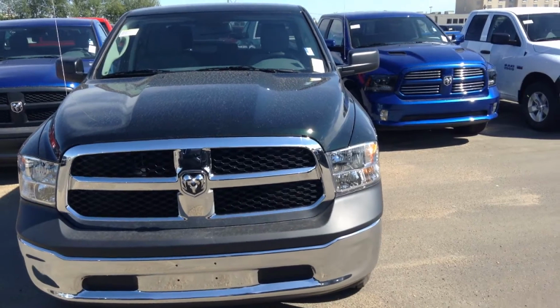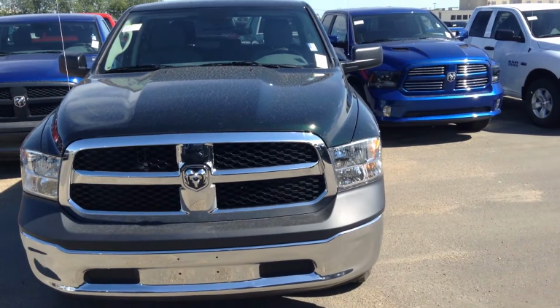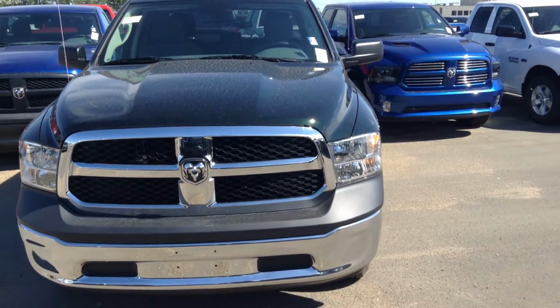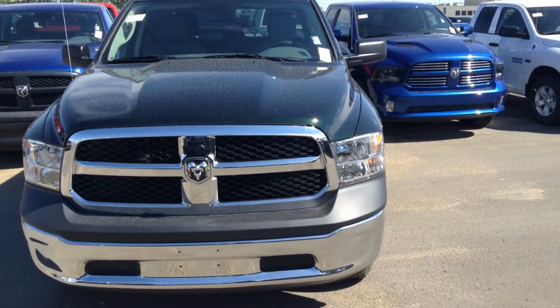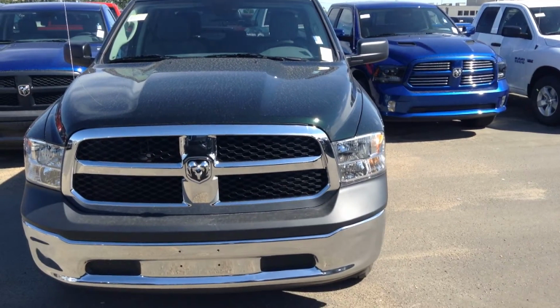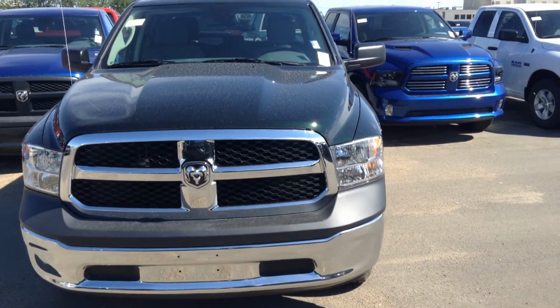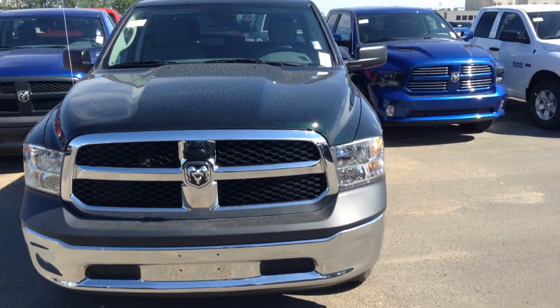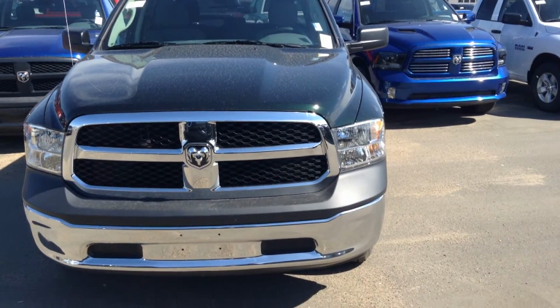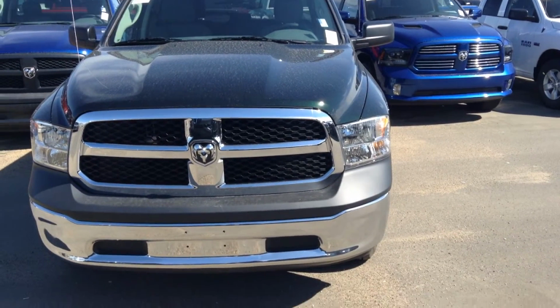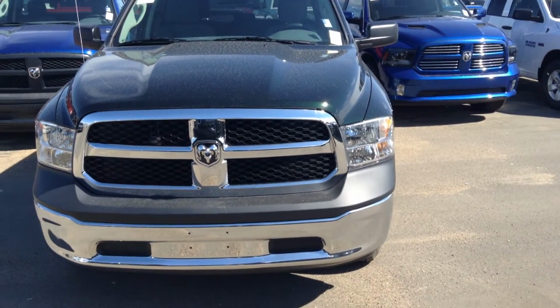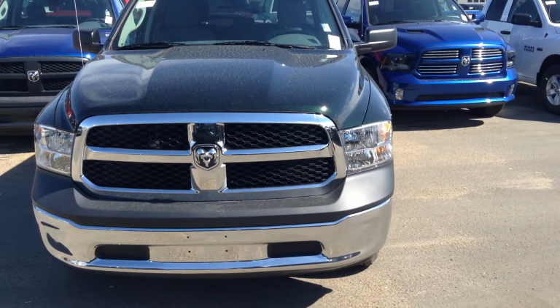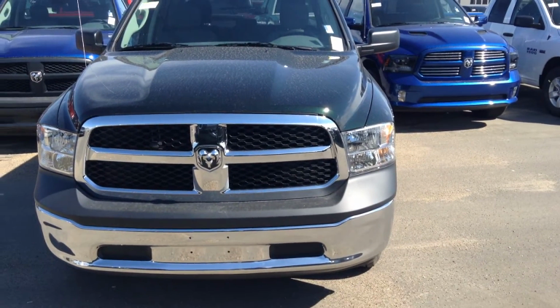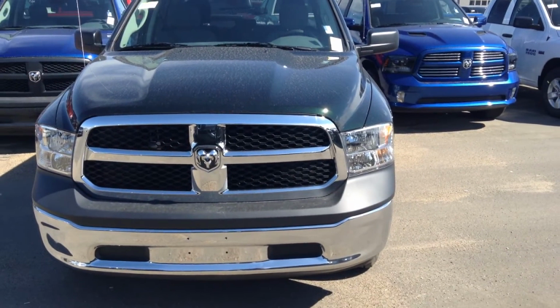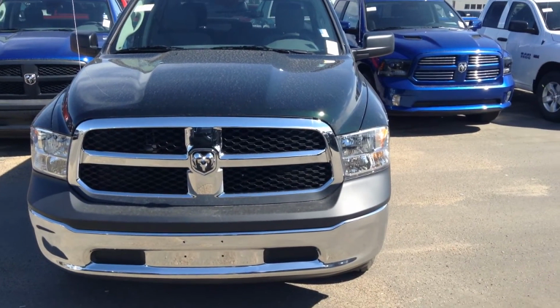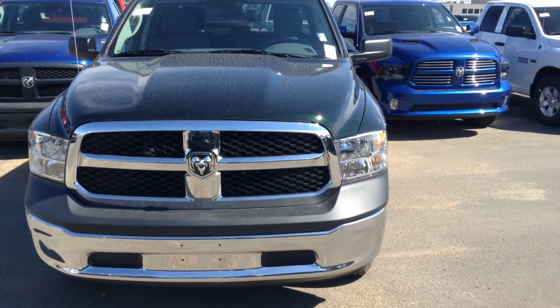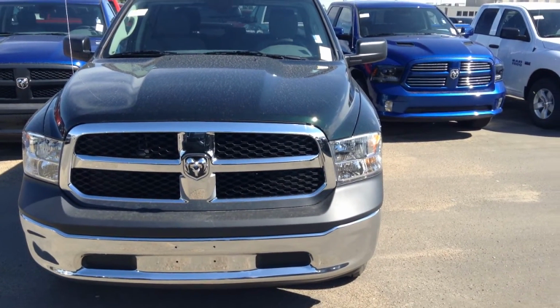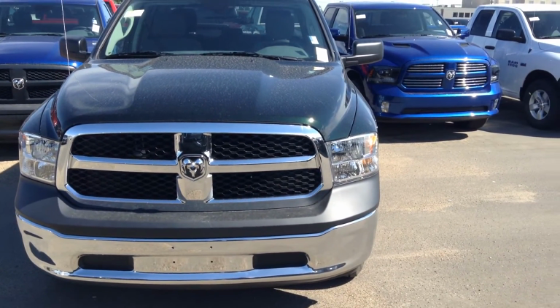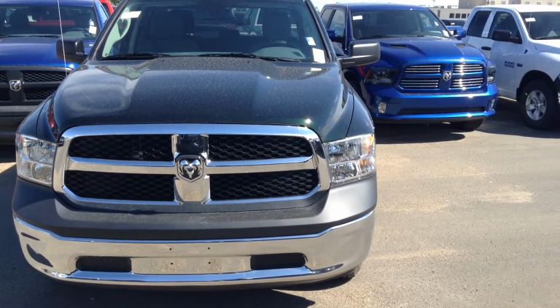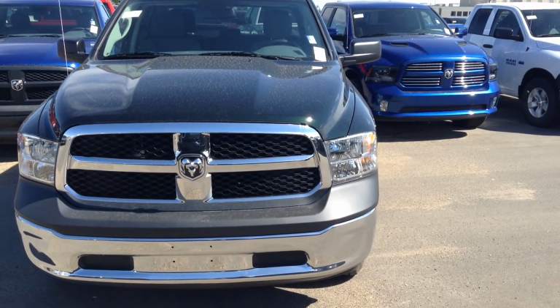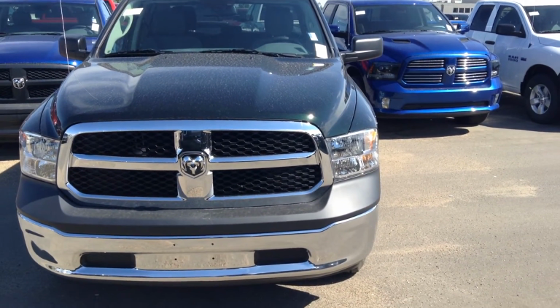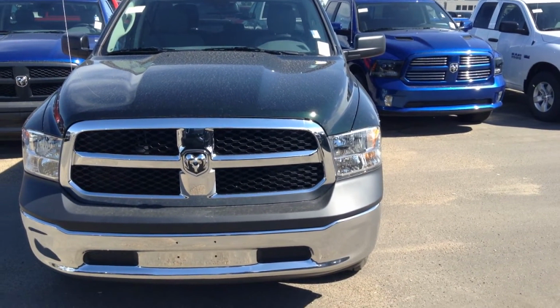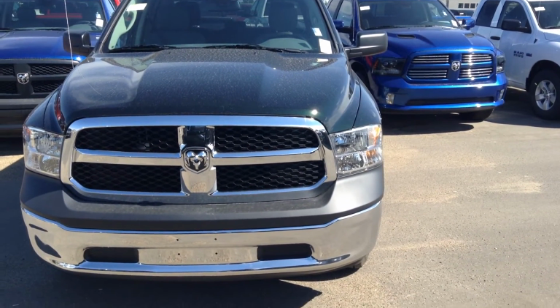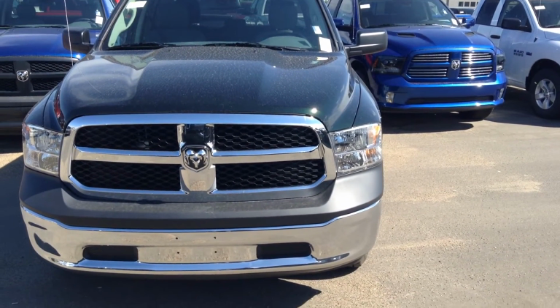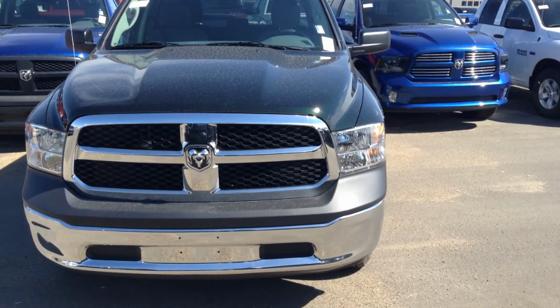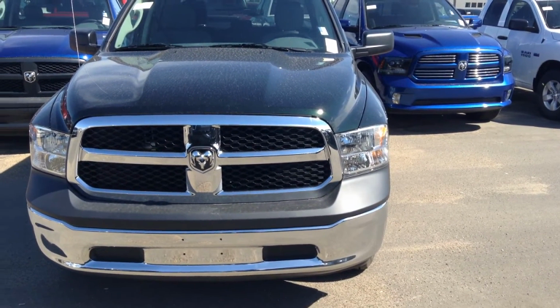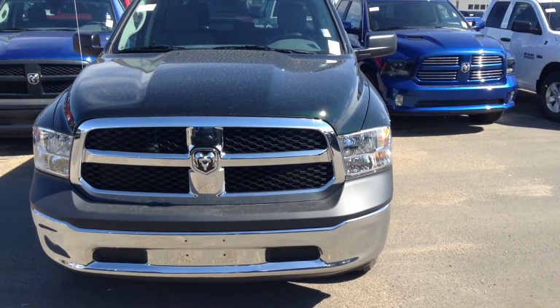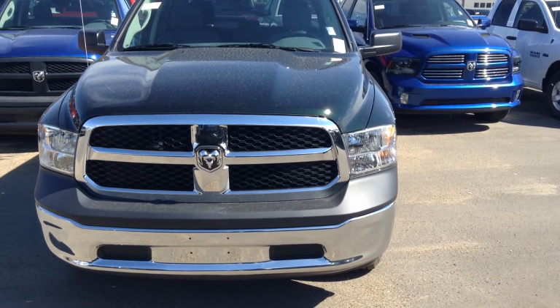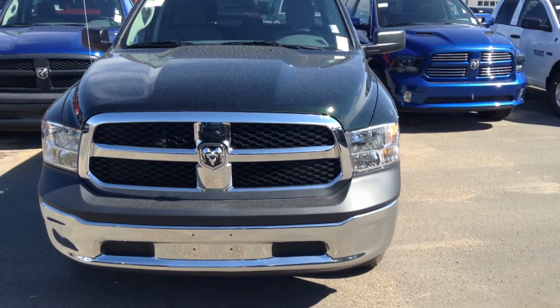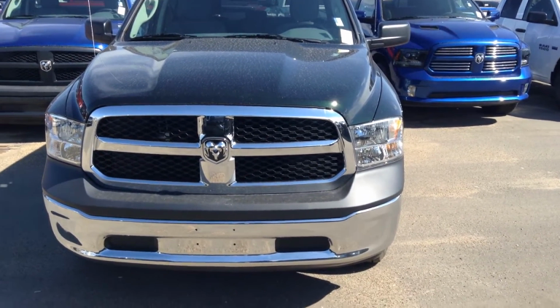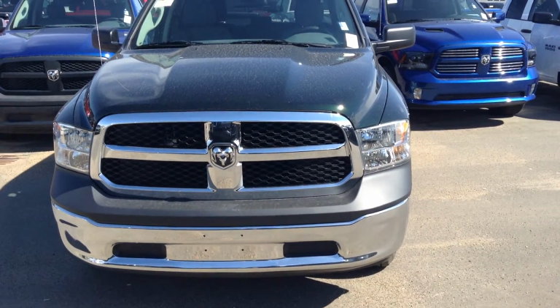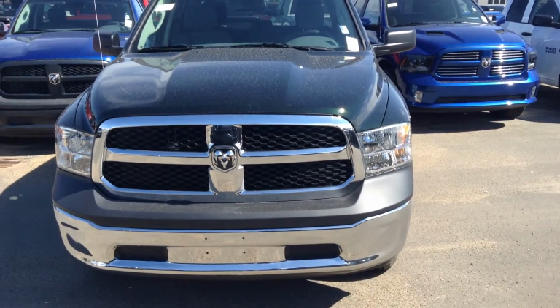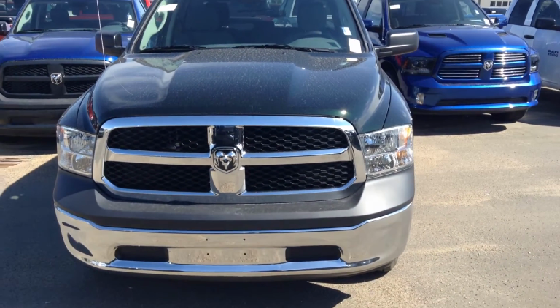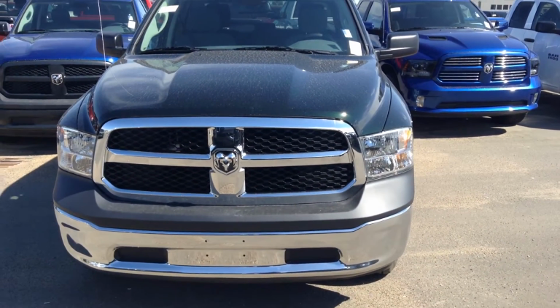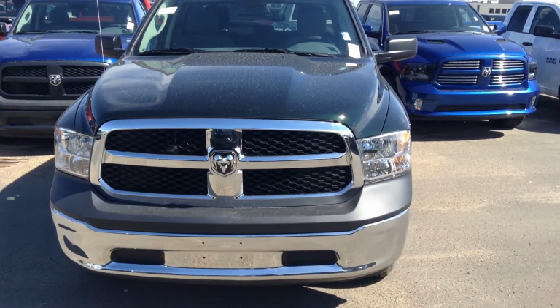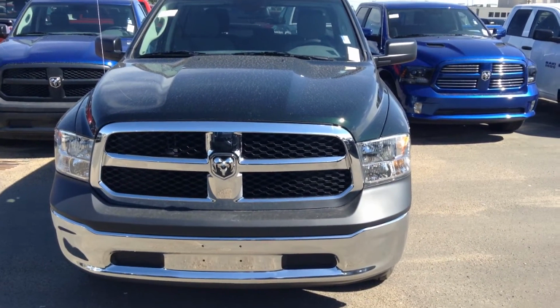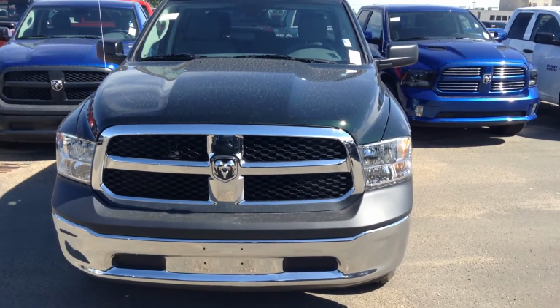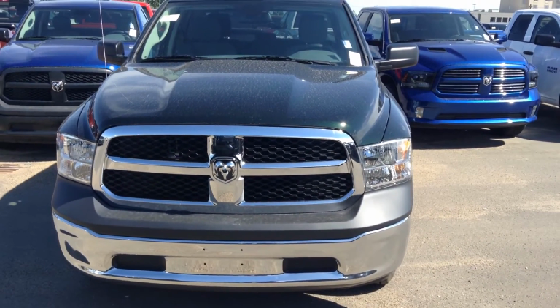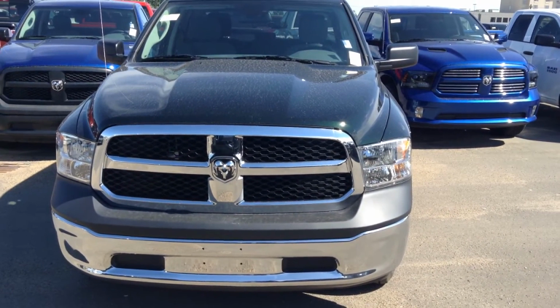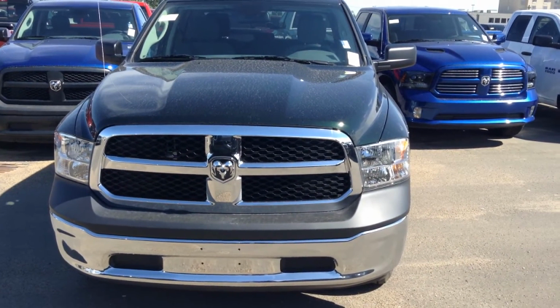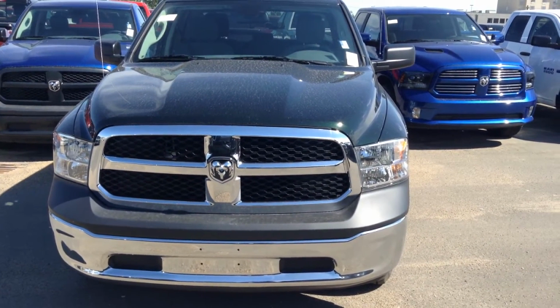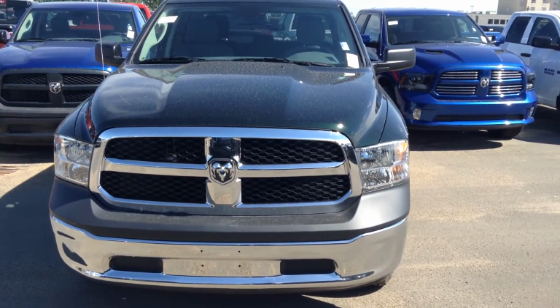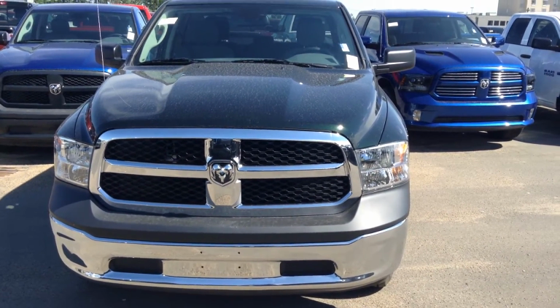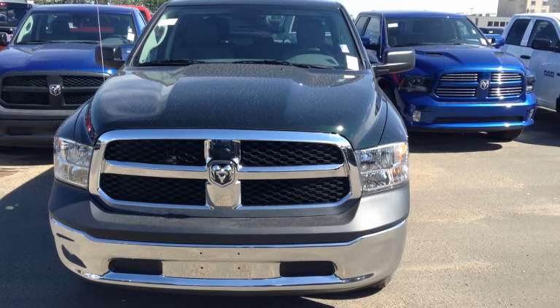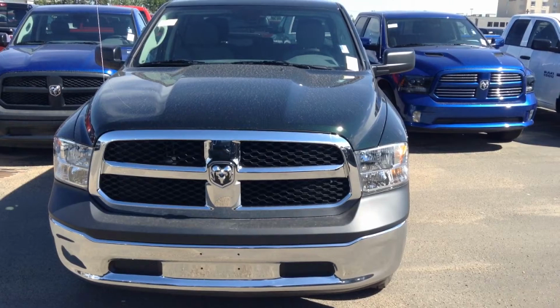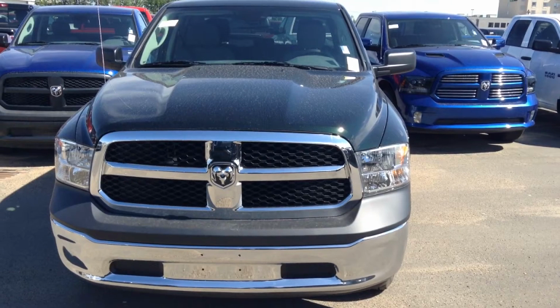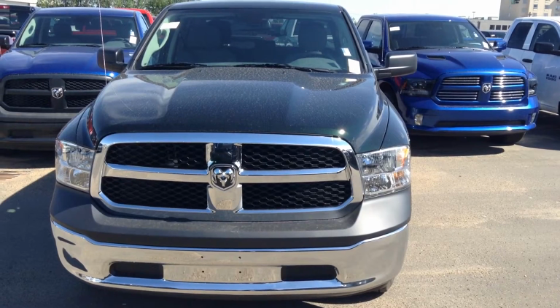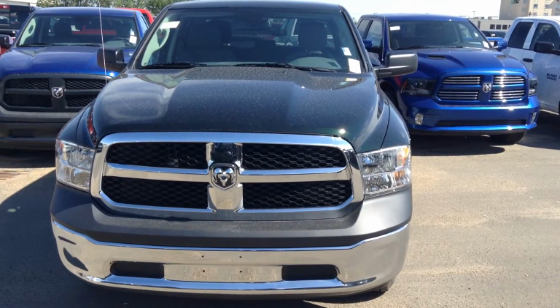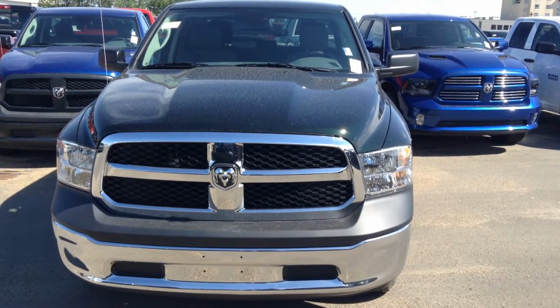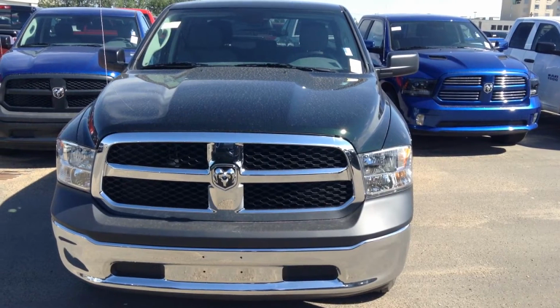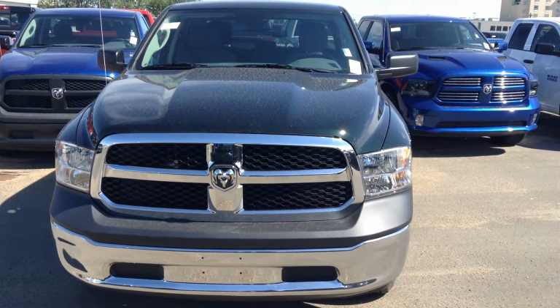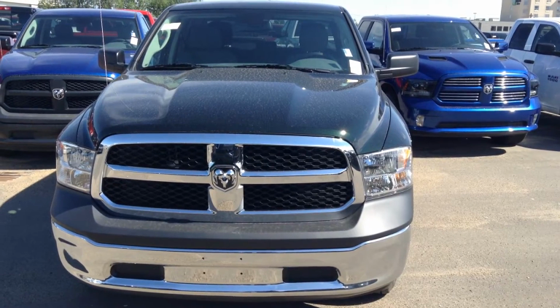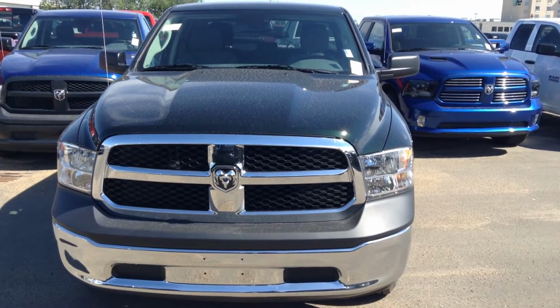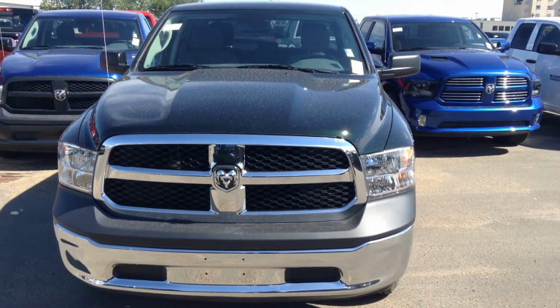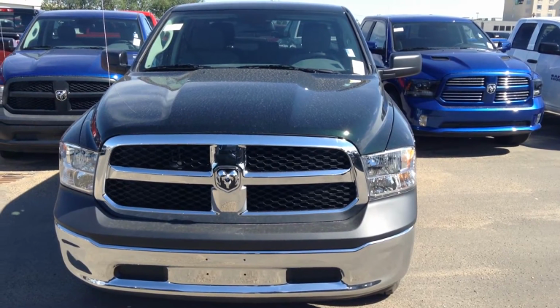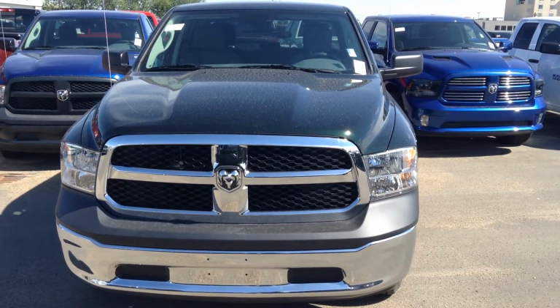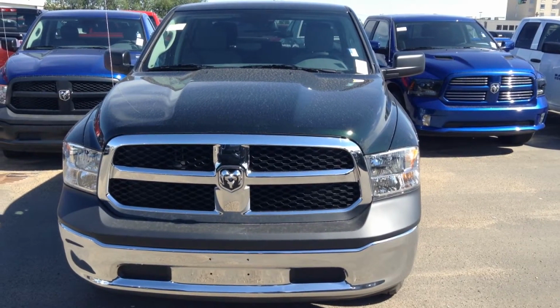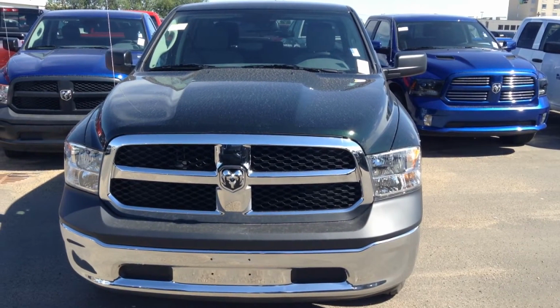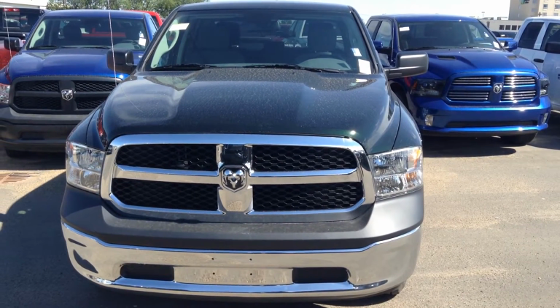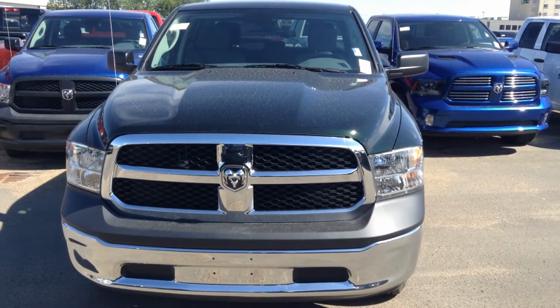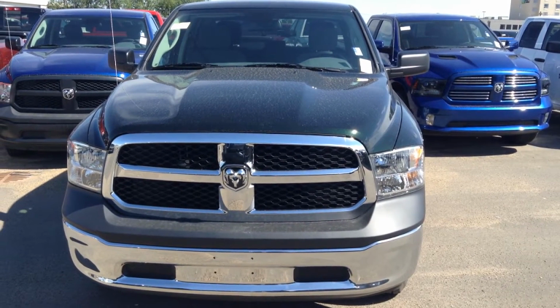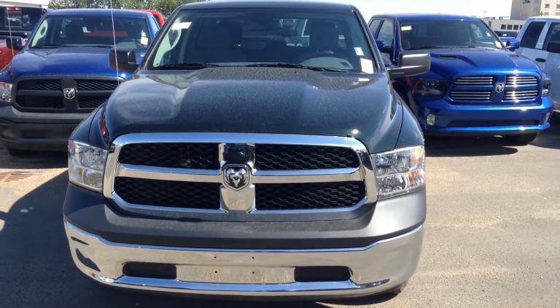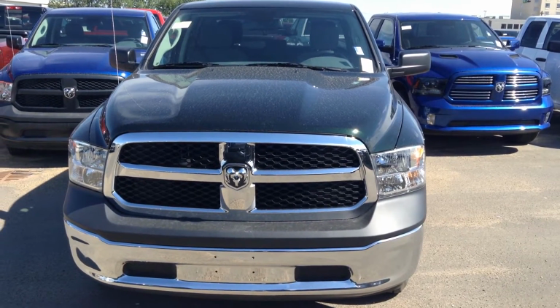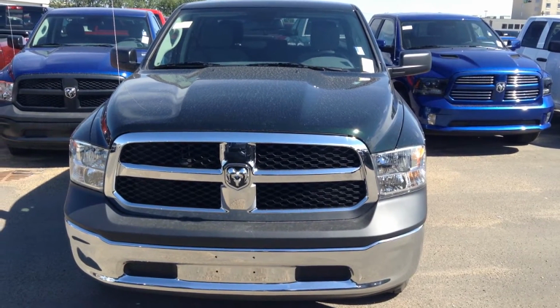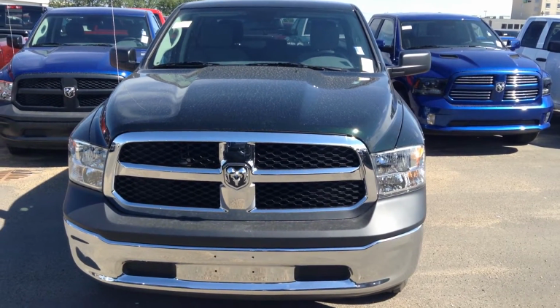Hey Ray, how's it going? It's Nate here at Lindendary Dodge. I just wanted to take a quick minute to show you the Ram 1500 SXT I talked about.